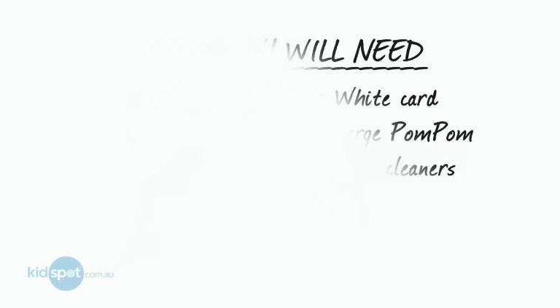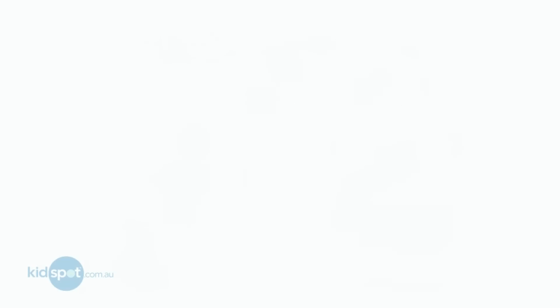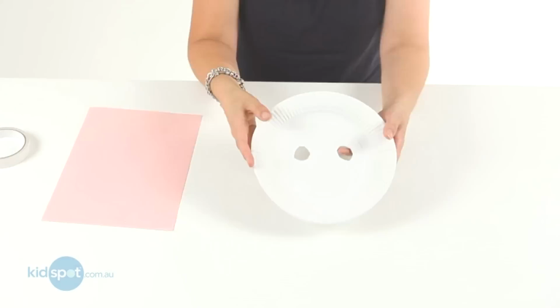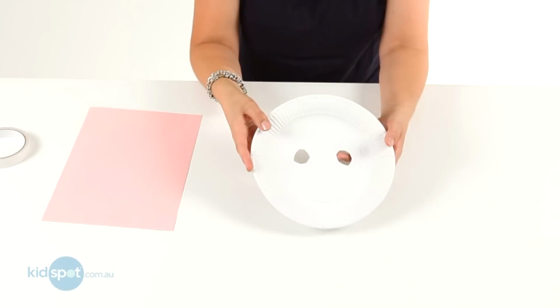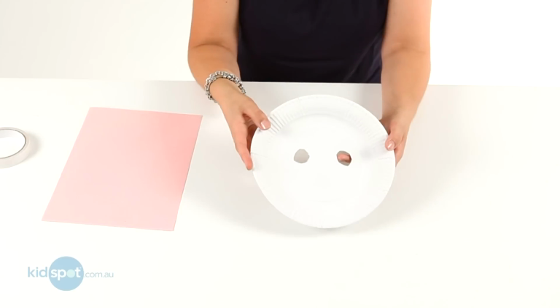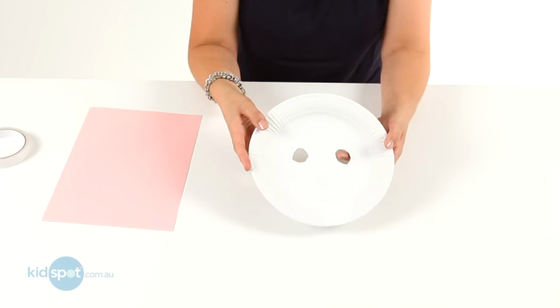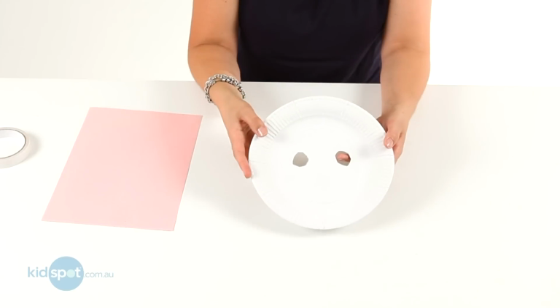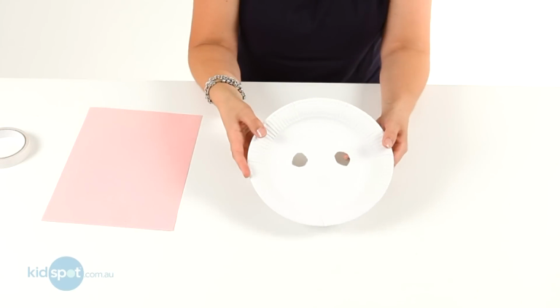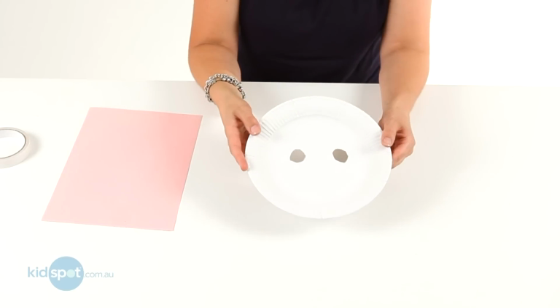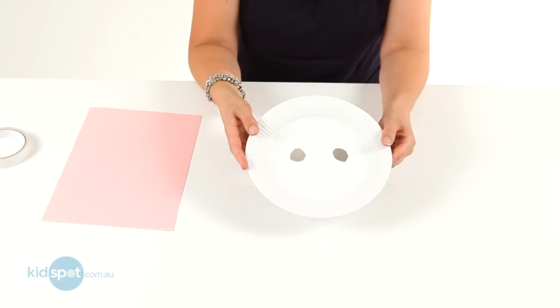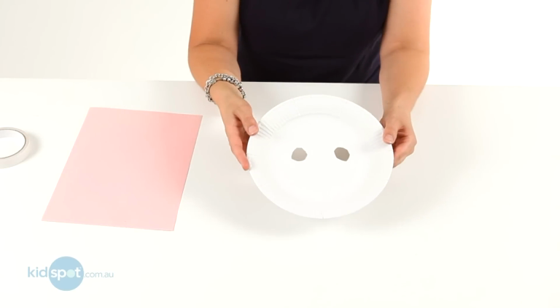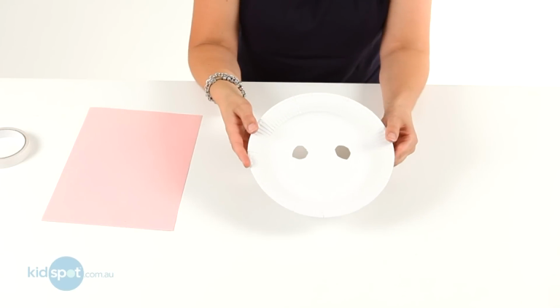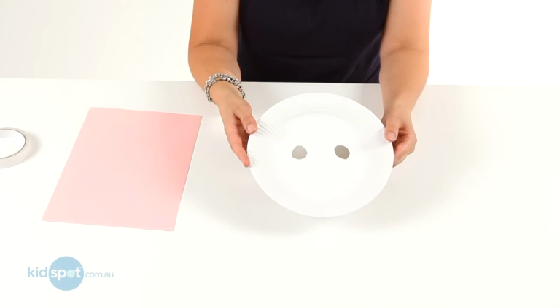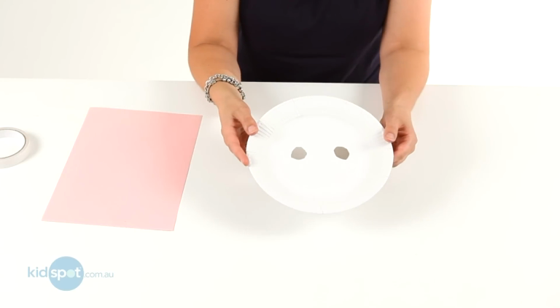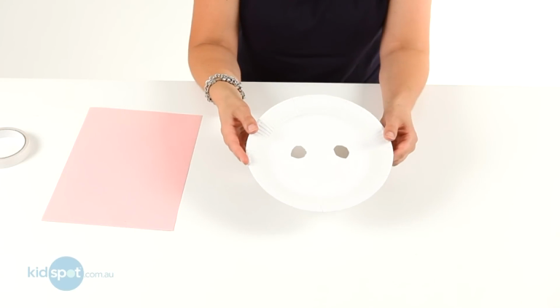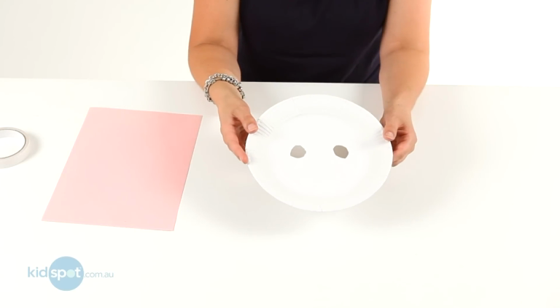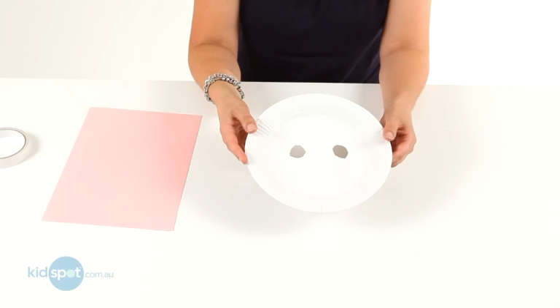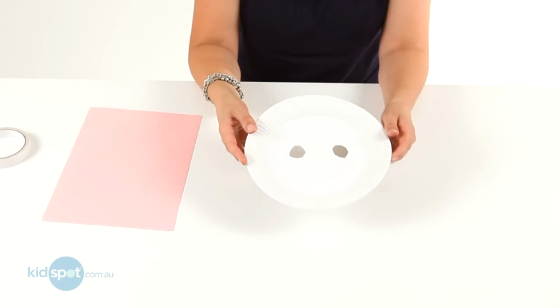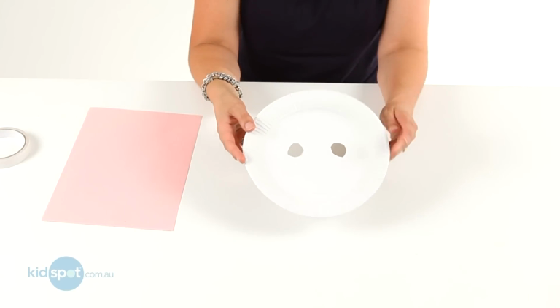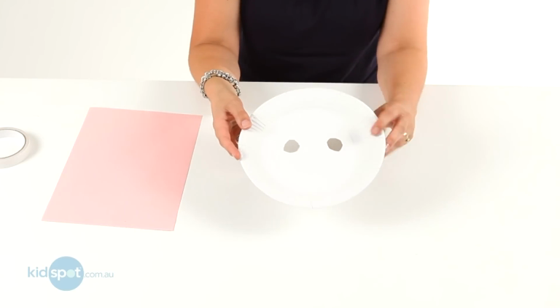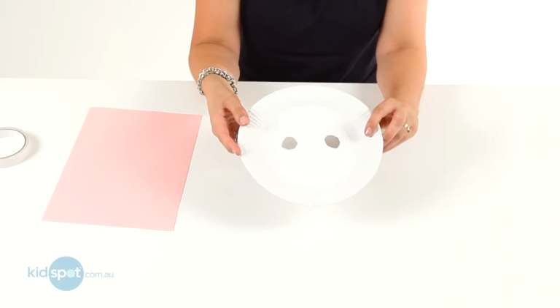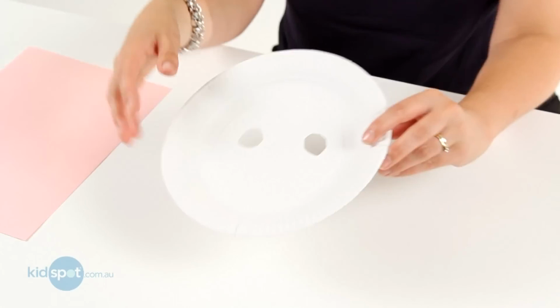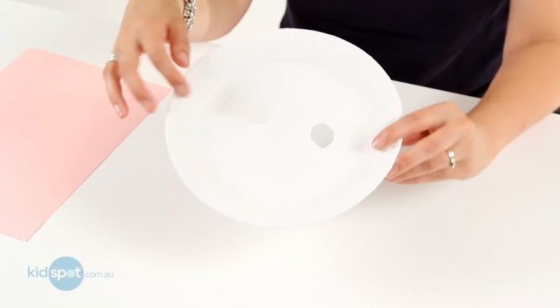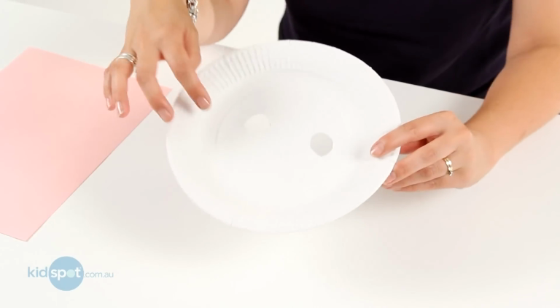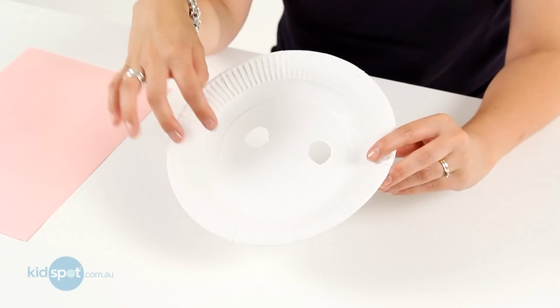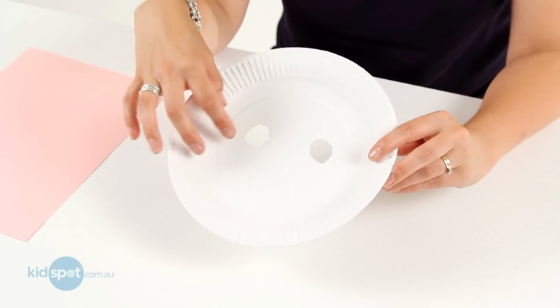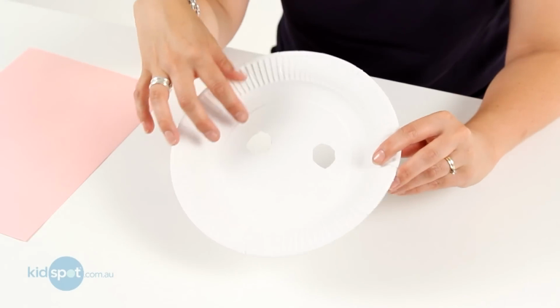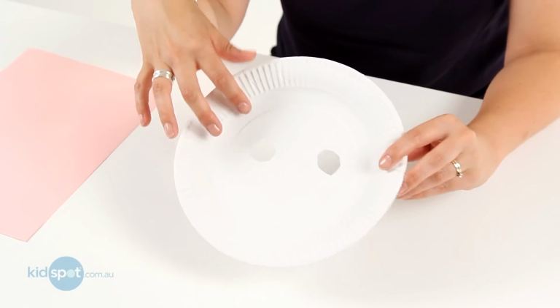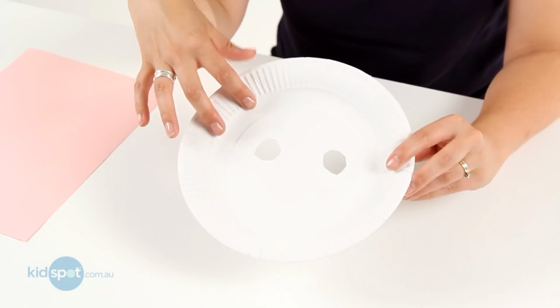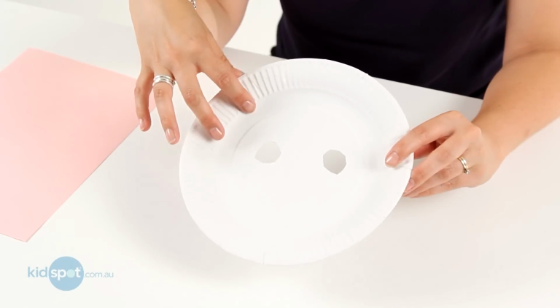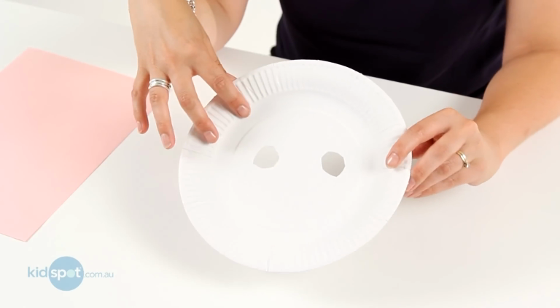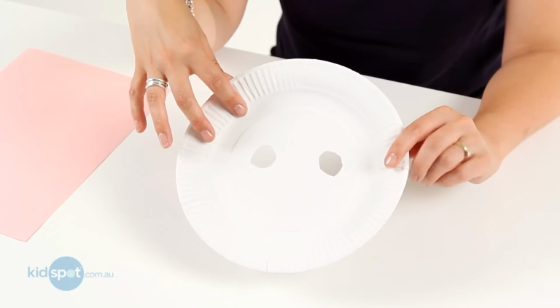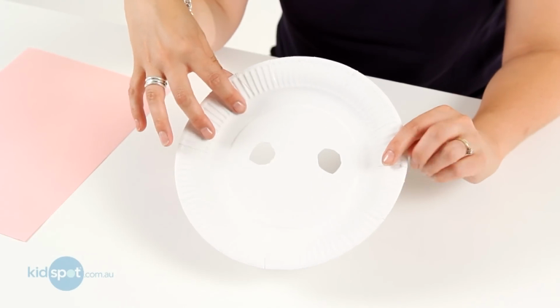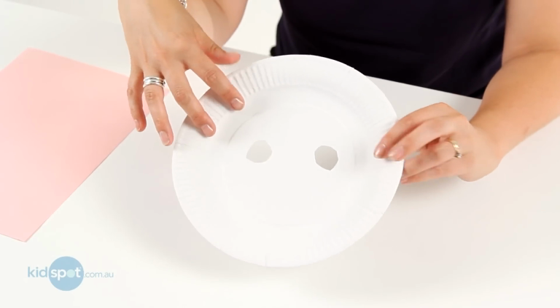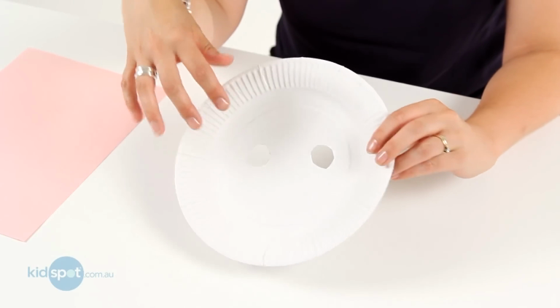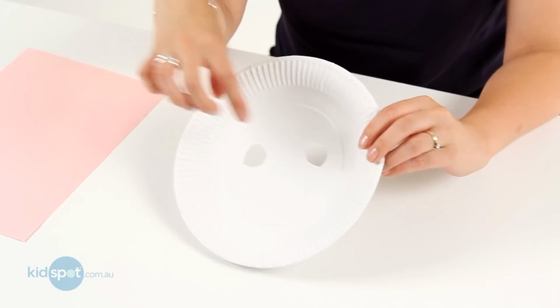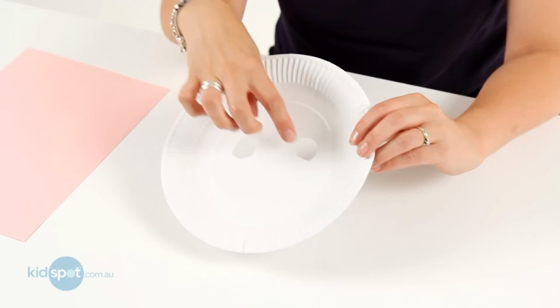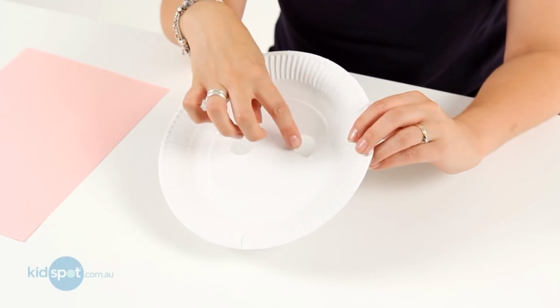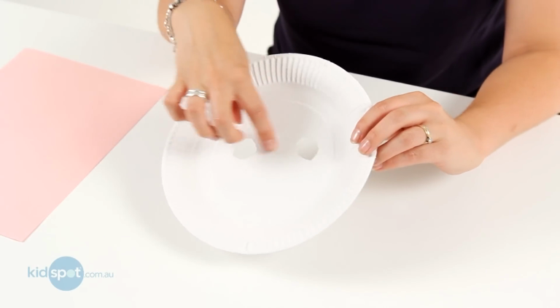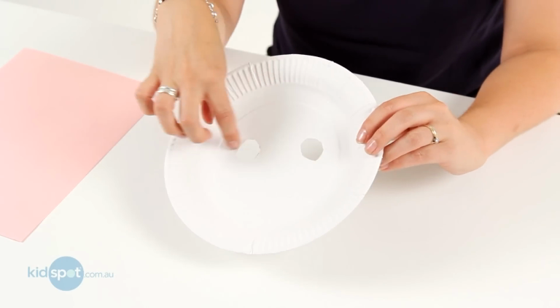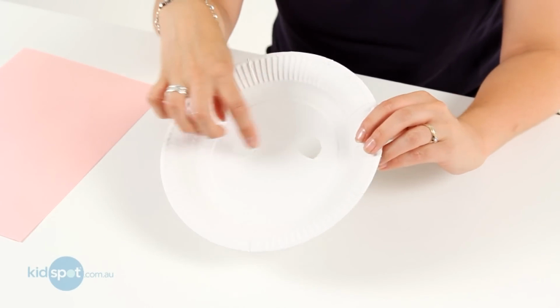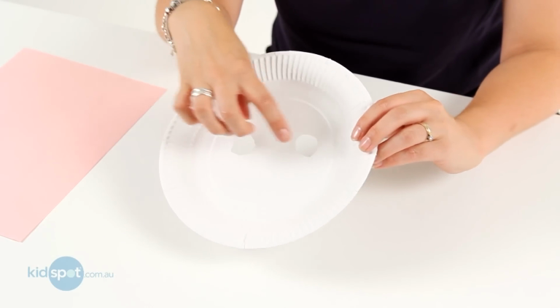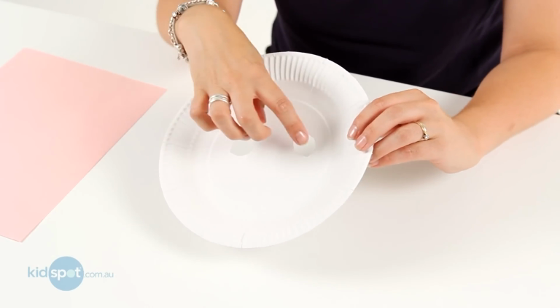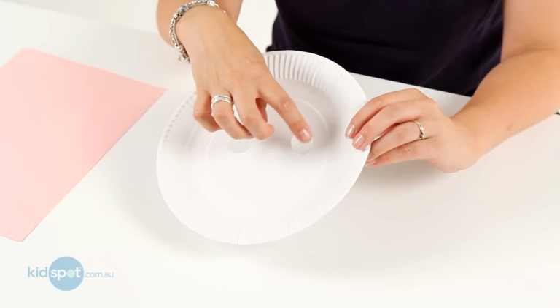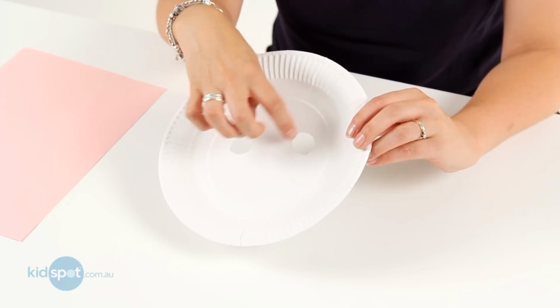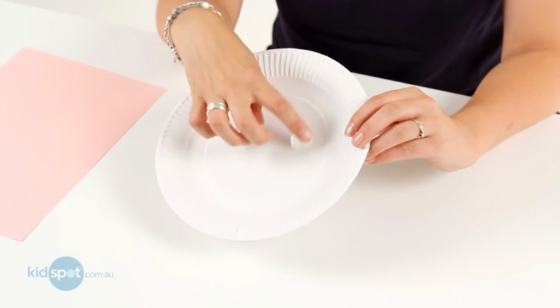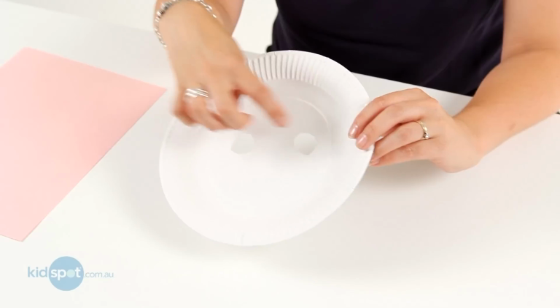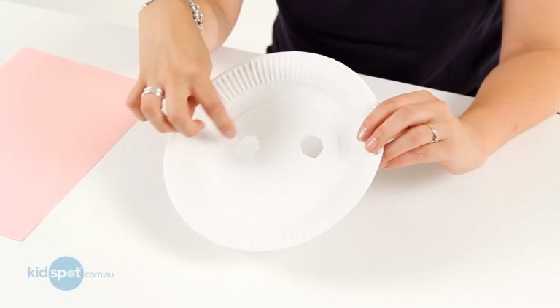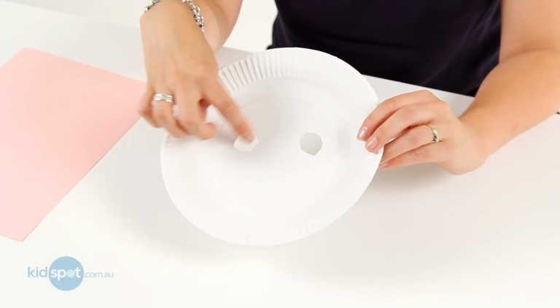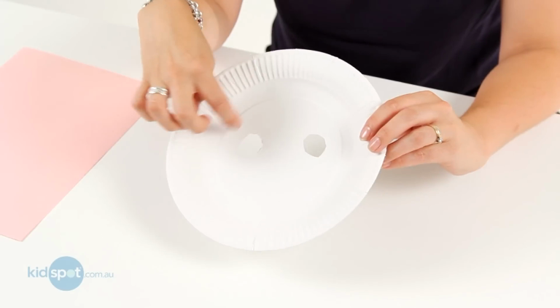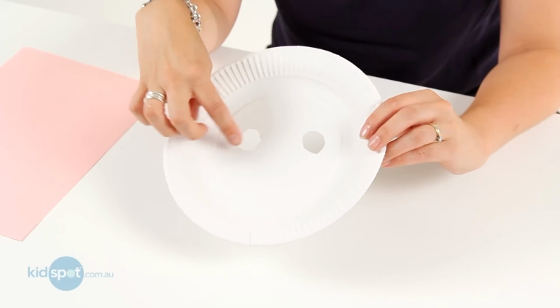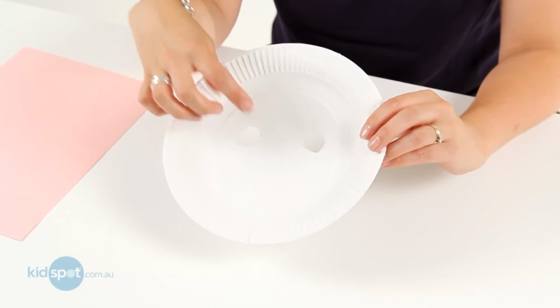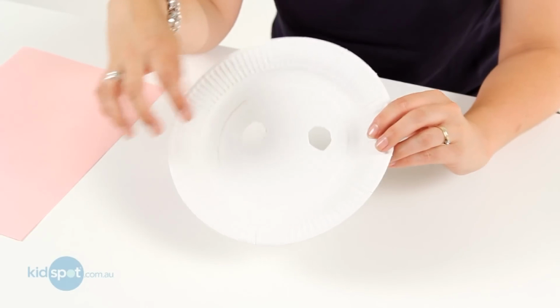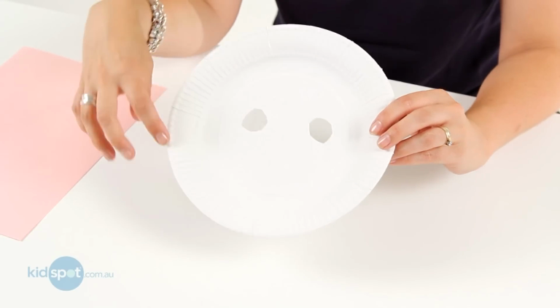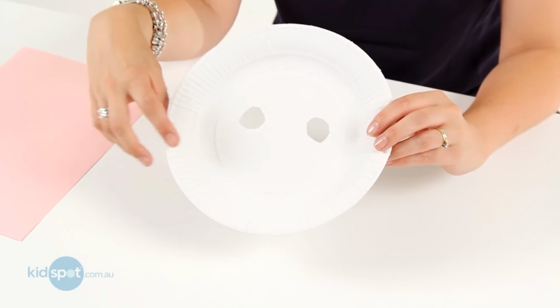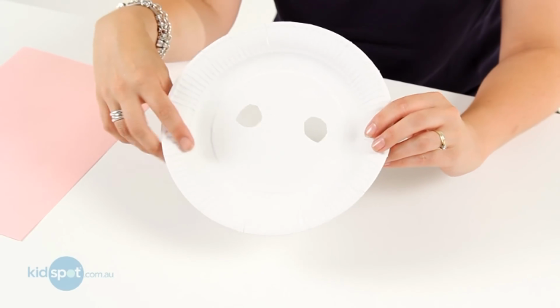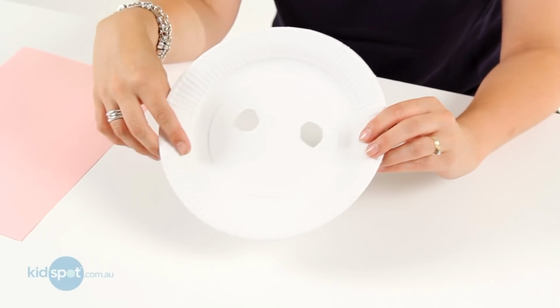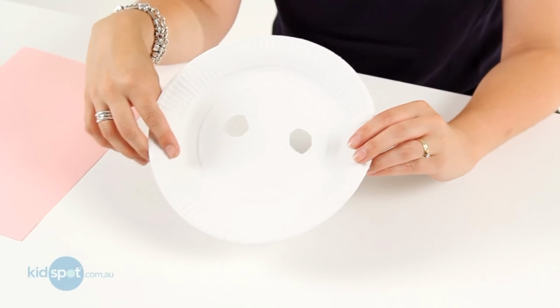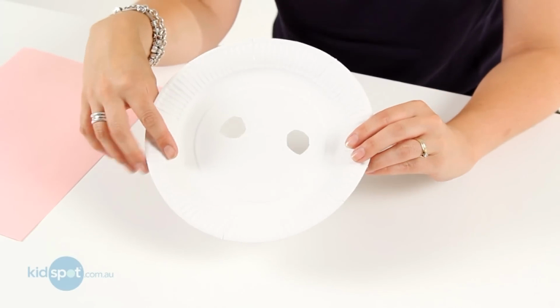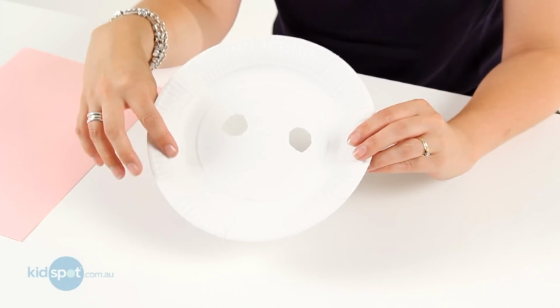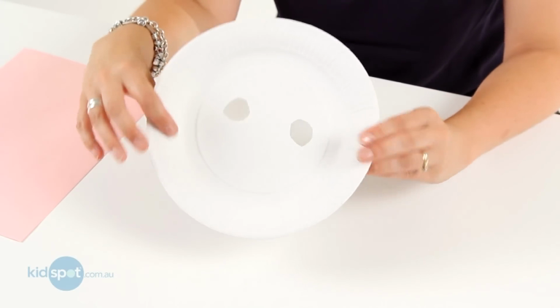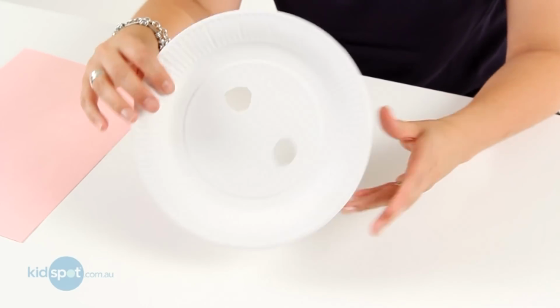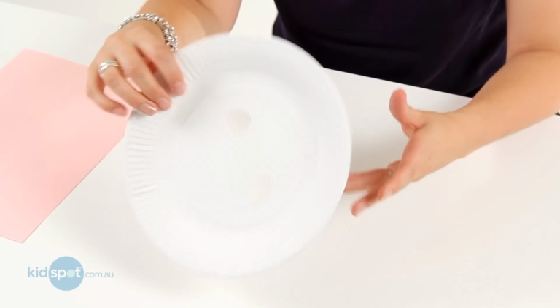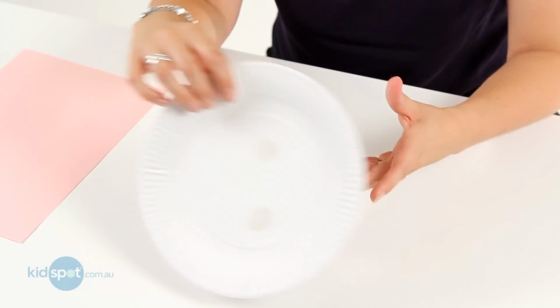We're going to start with a small paper plate and just measure your child's eyes and cut out two holes for the eyes.